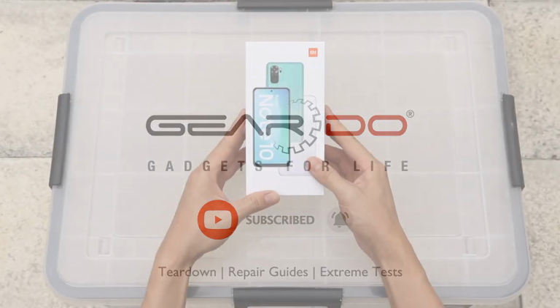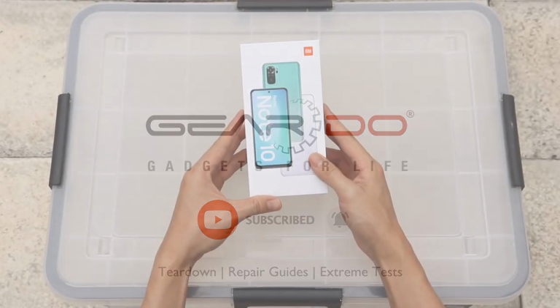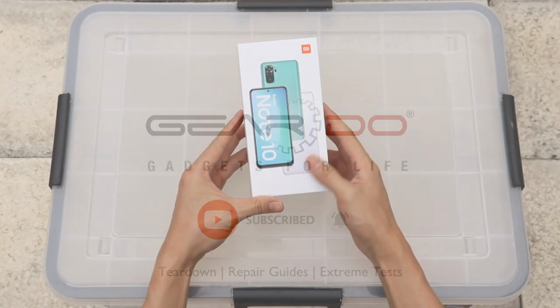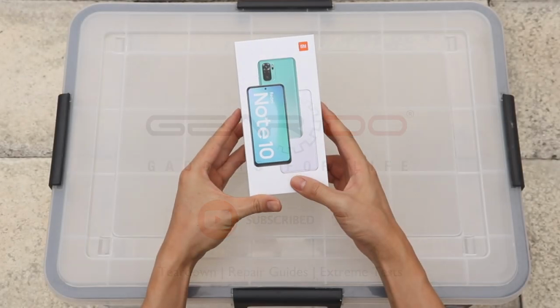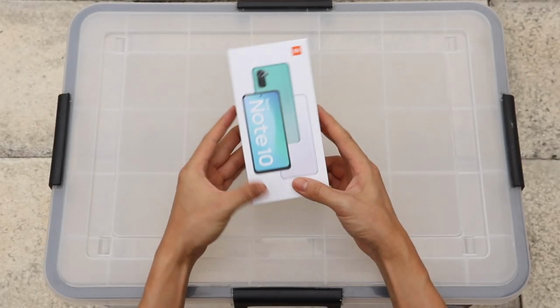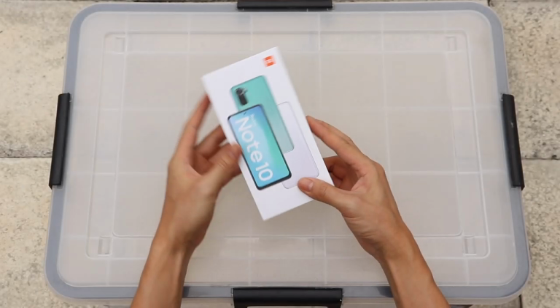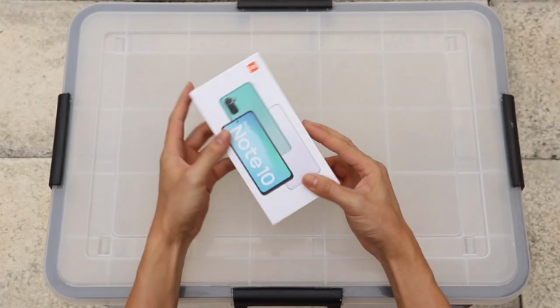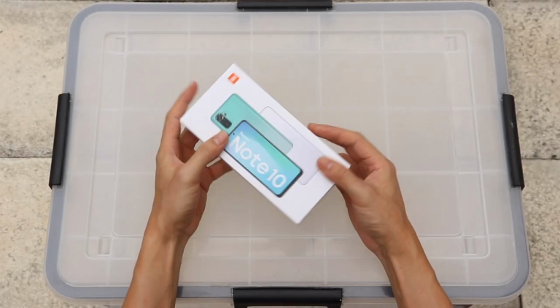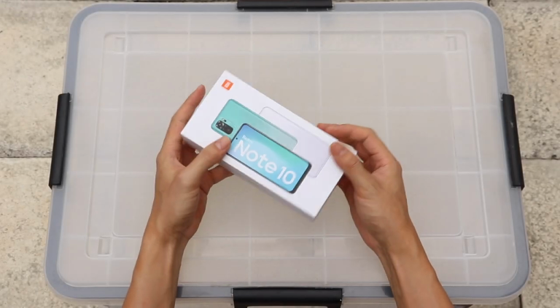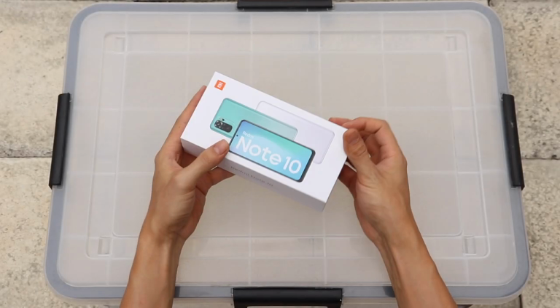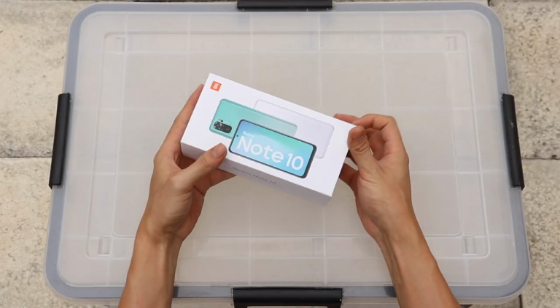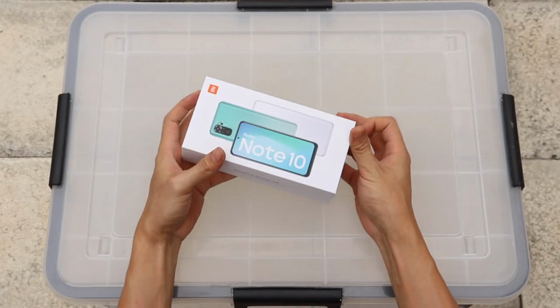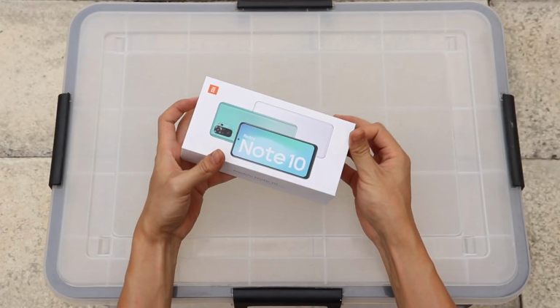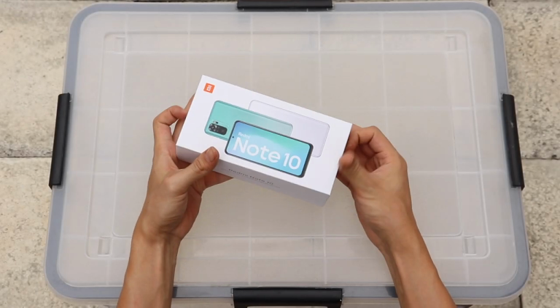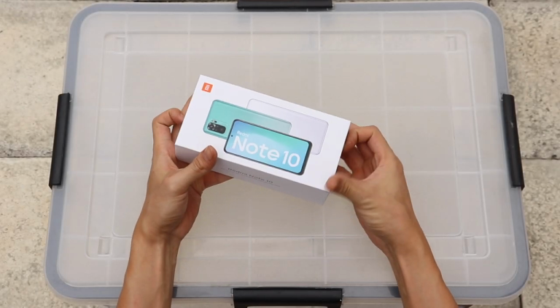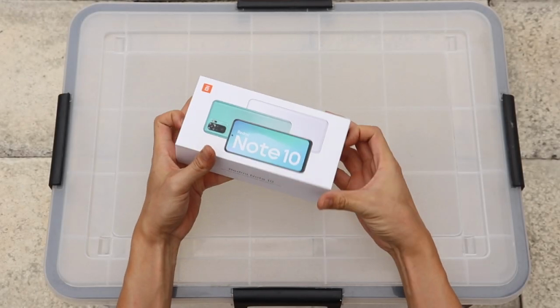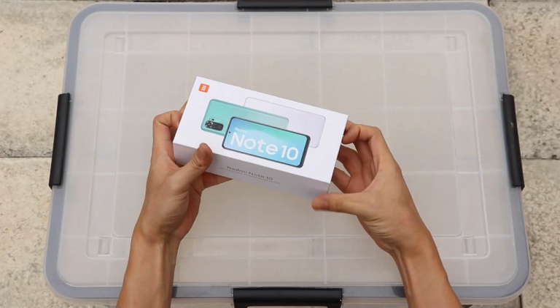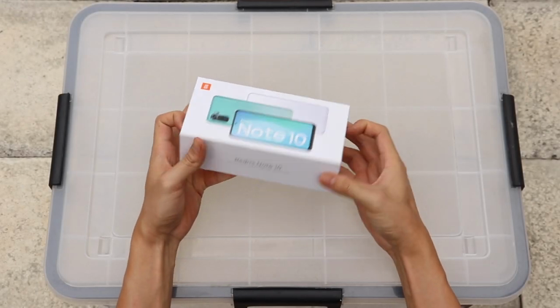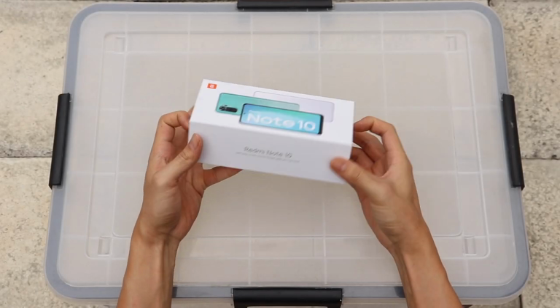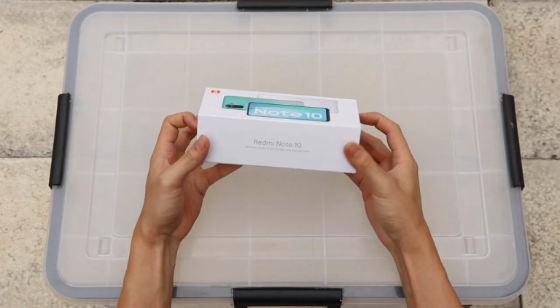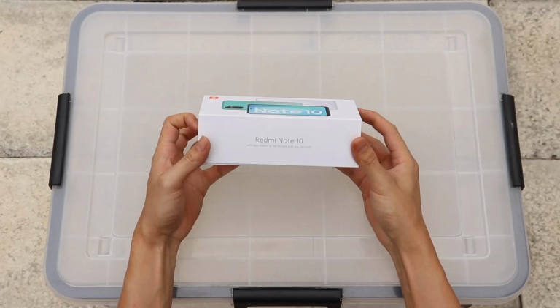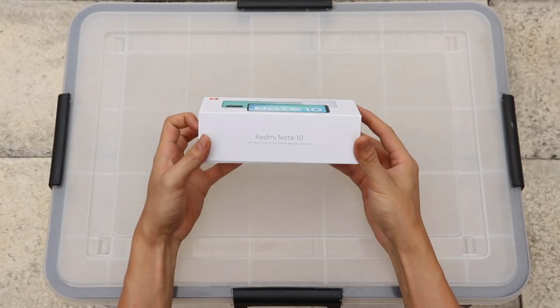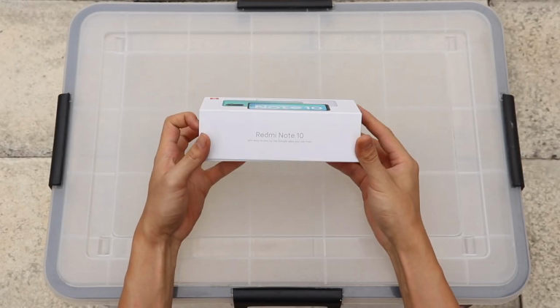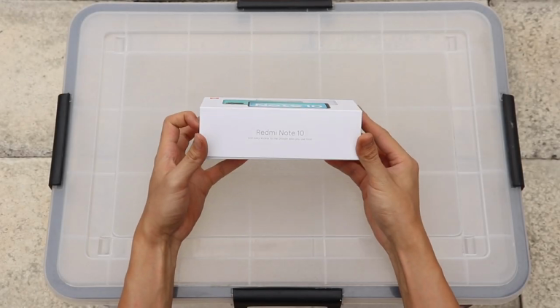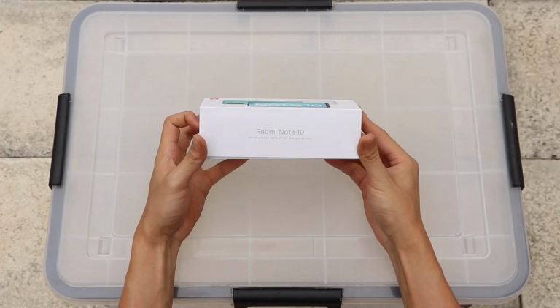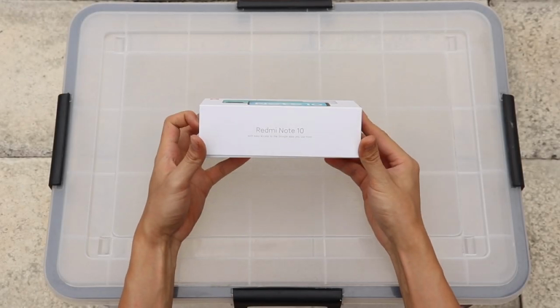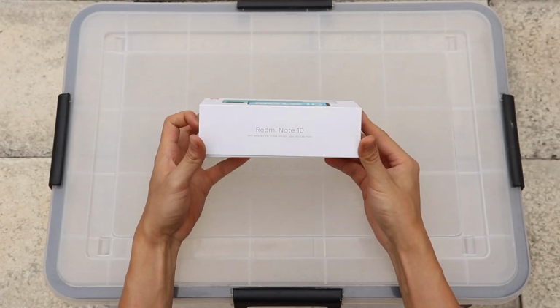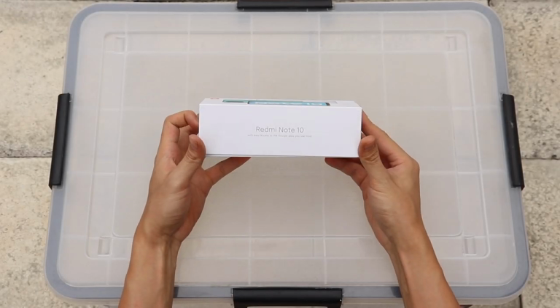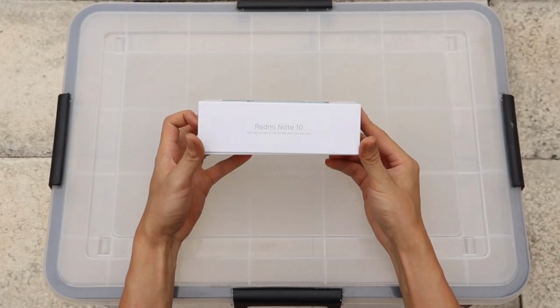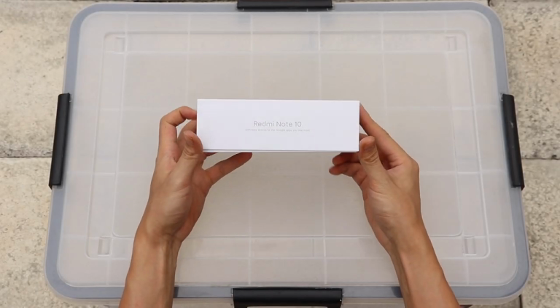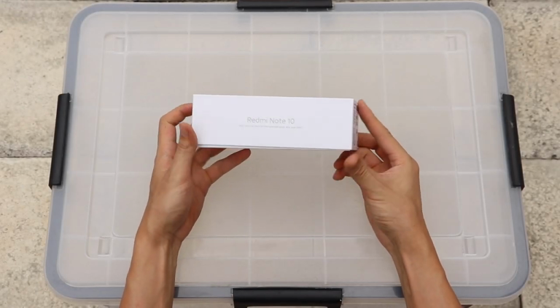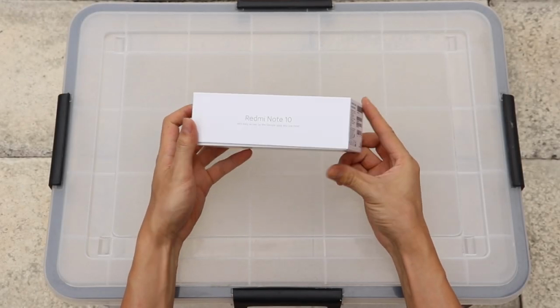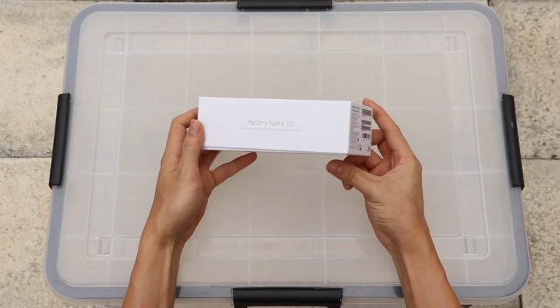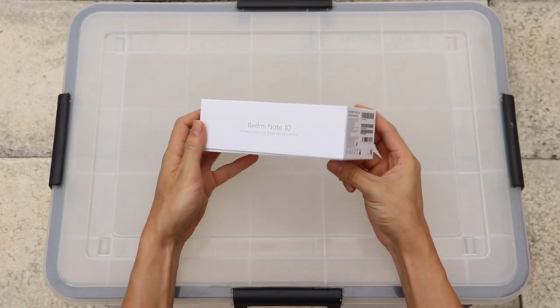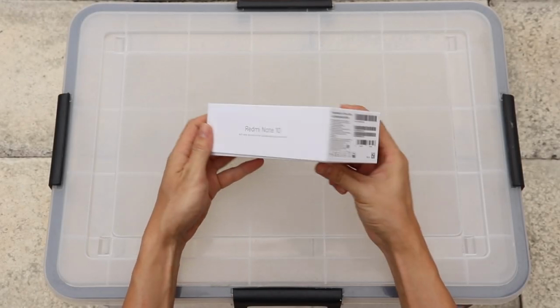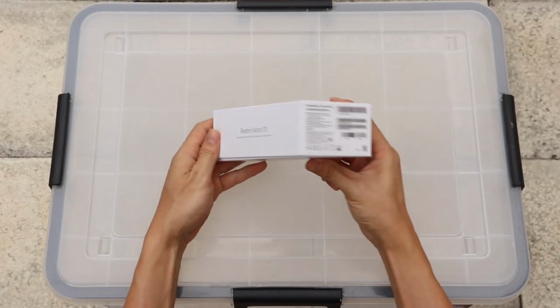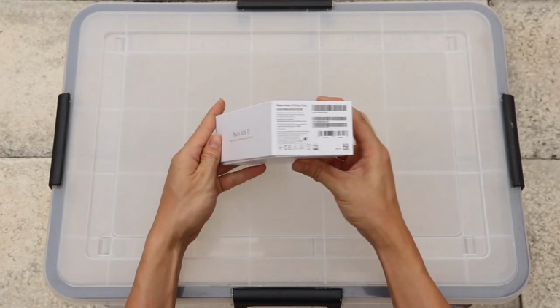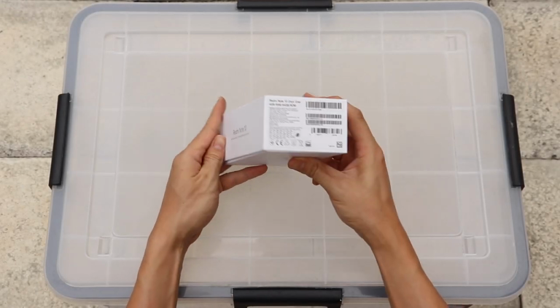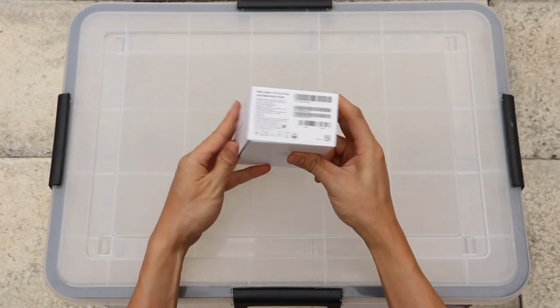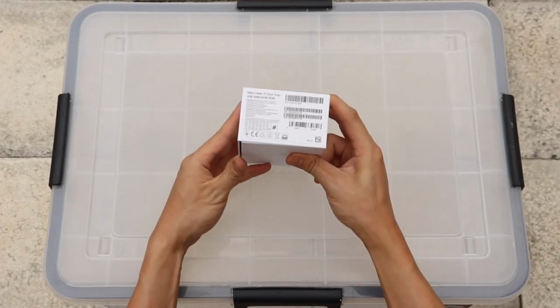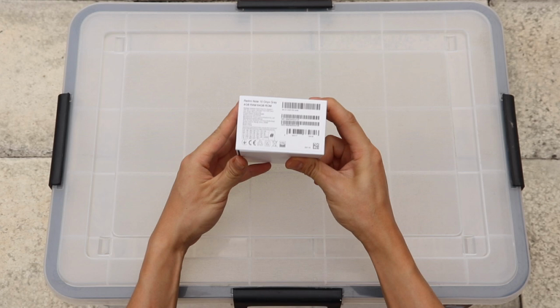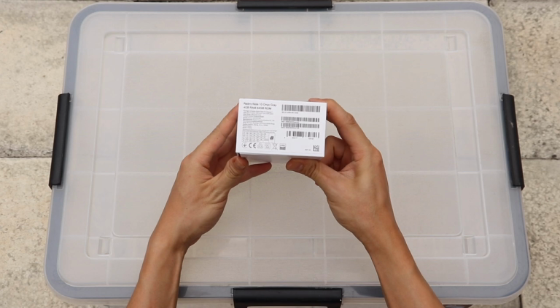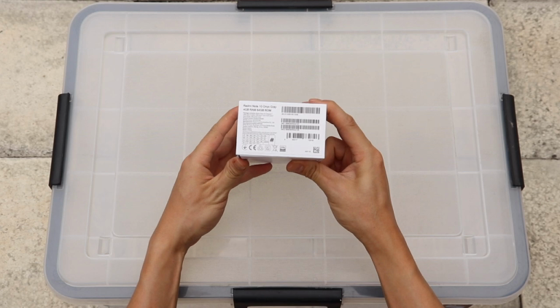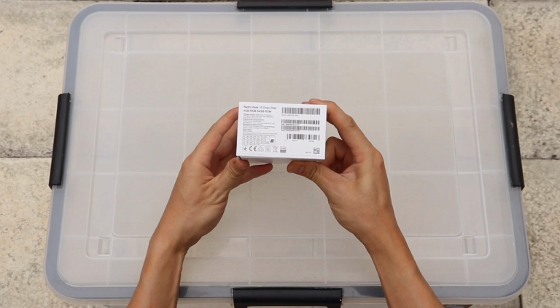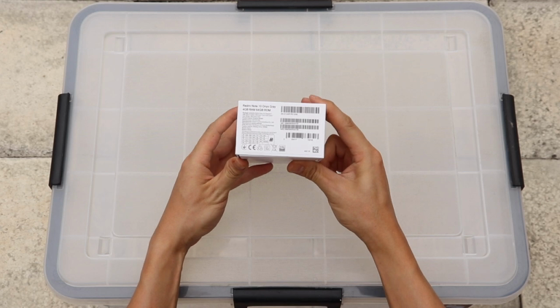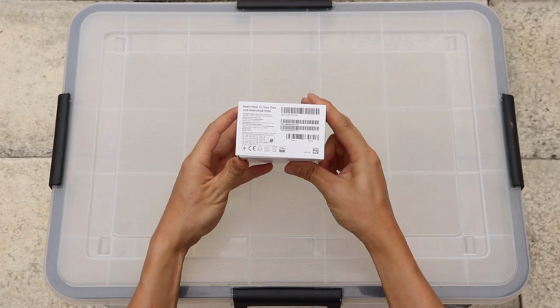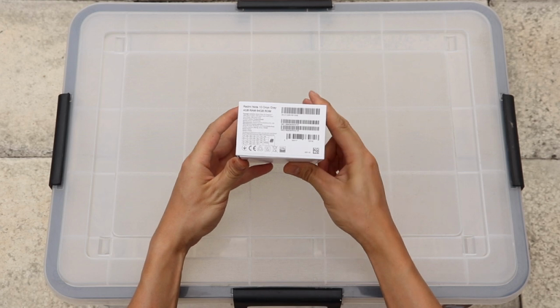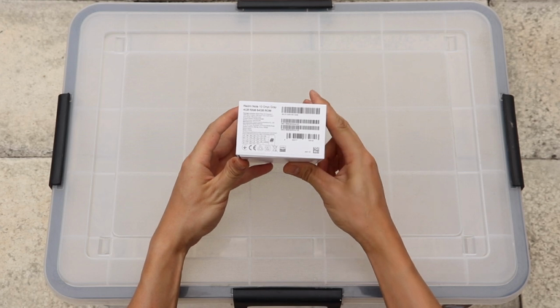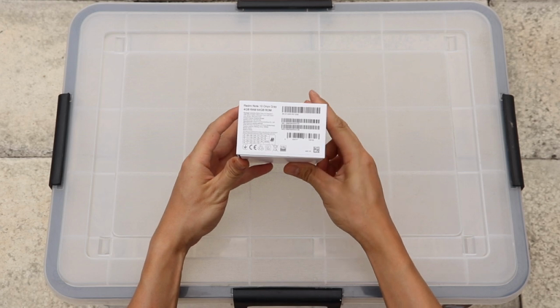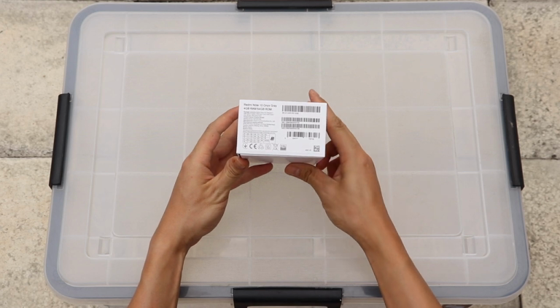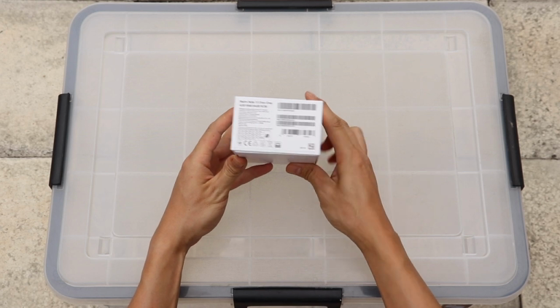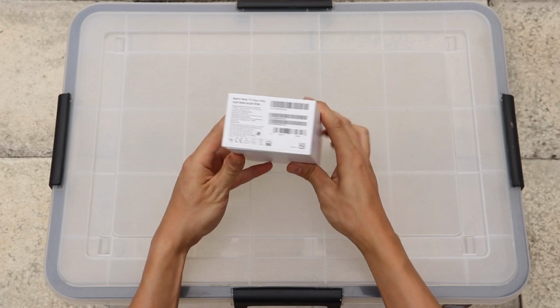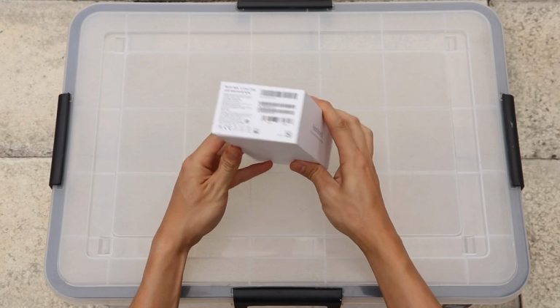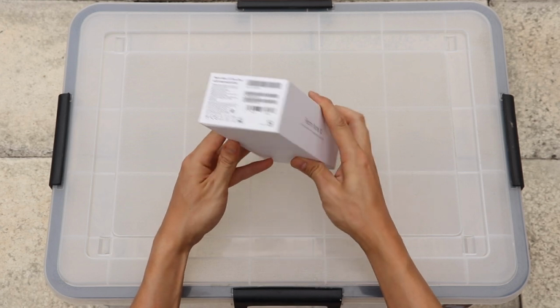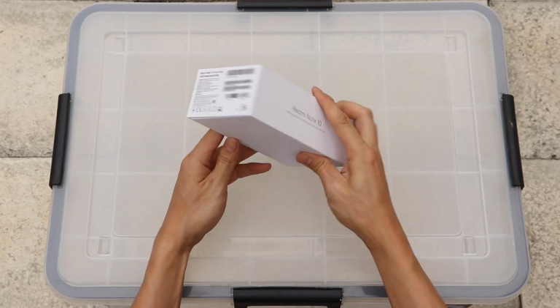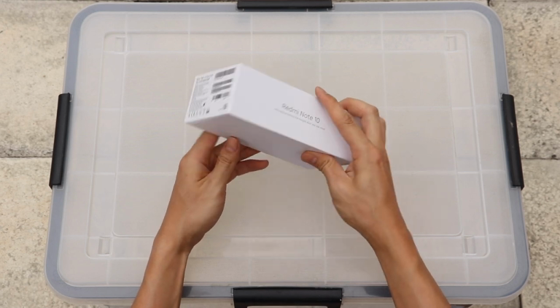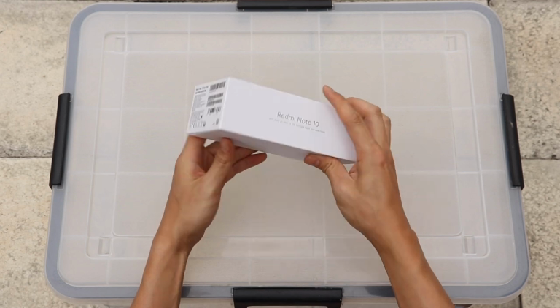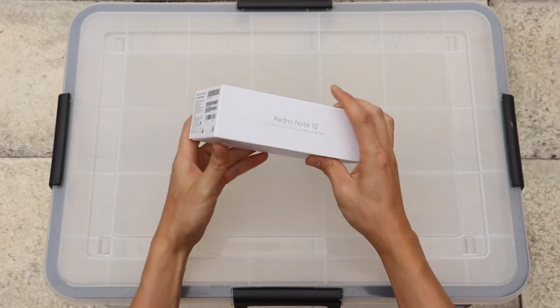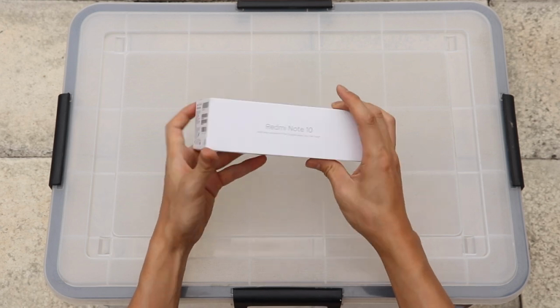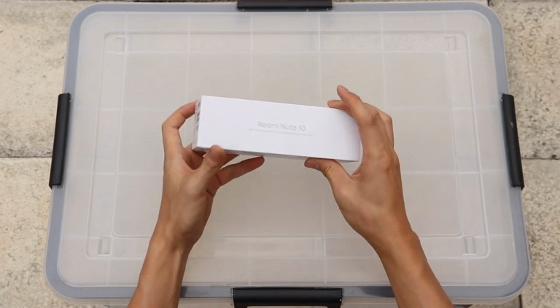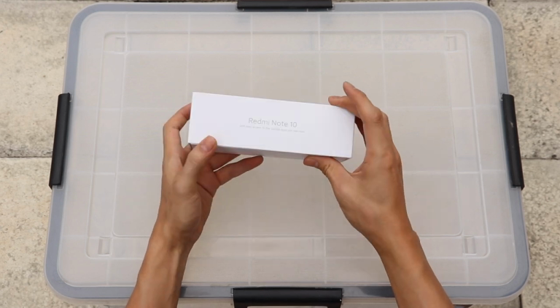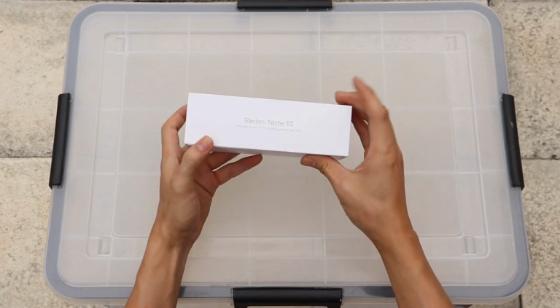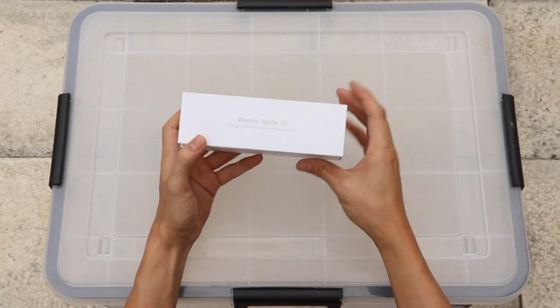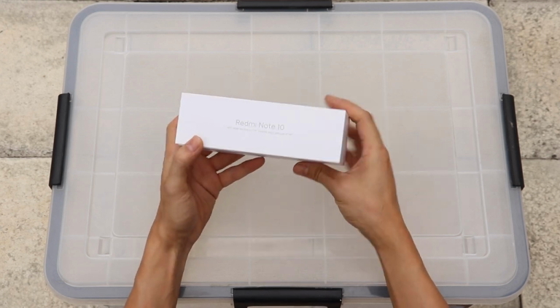Hi everyone, welcome back to Gear Door. Today we will show you a quick water test on the Xiaomi Redmi Note 10 mobile phone.